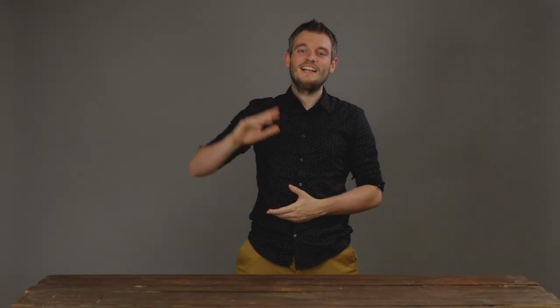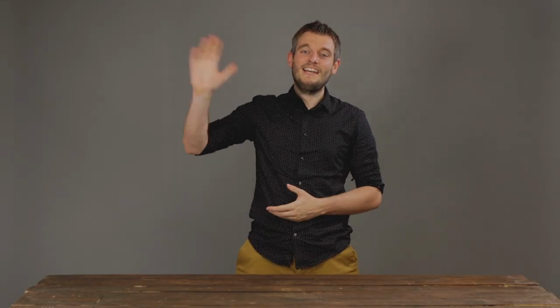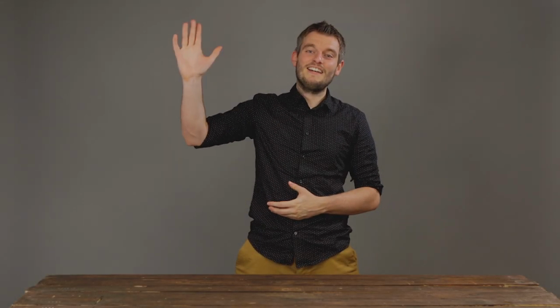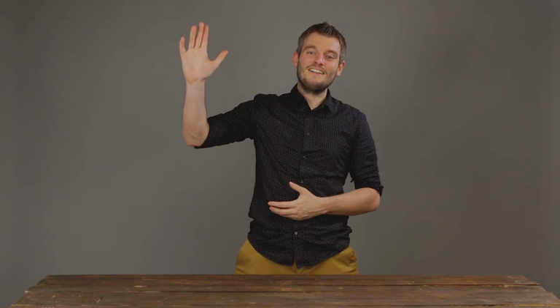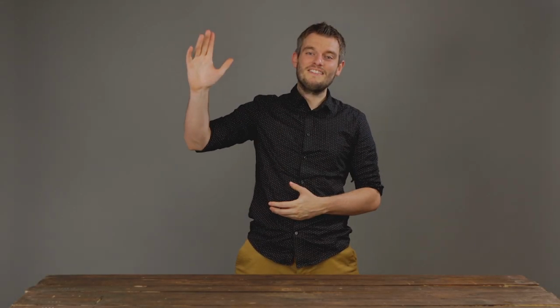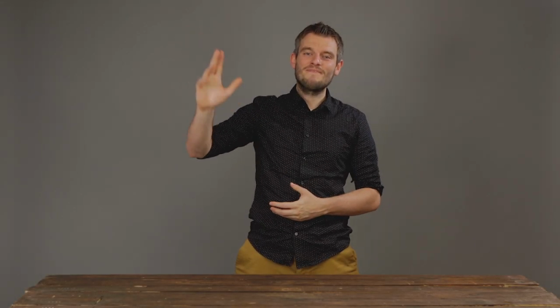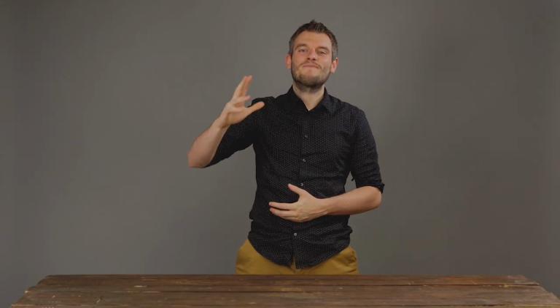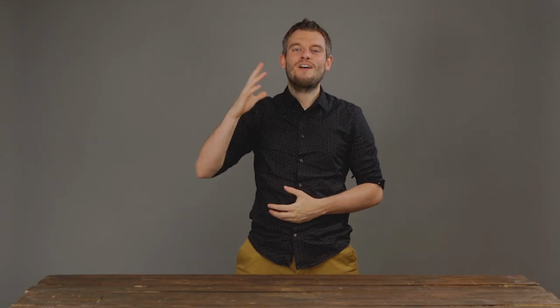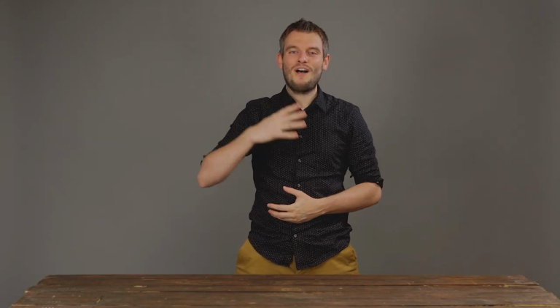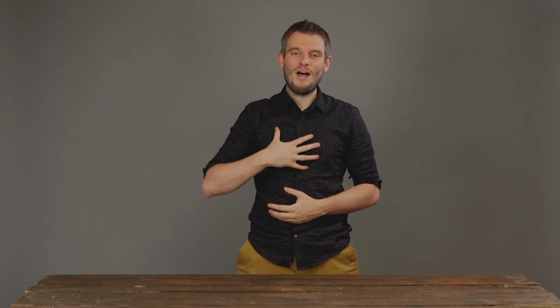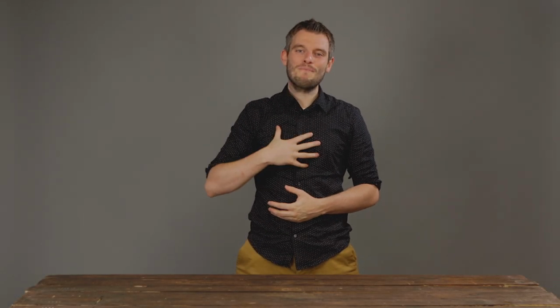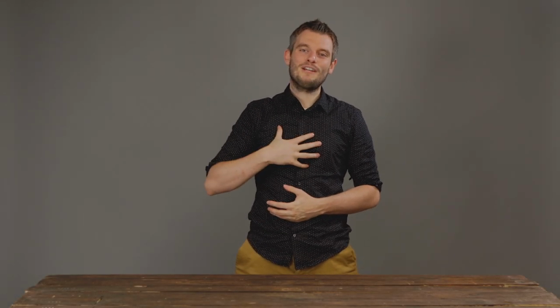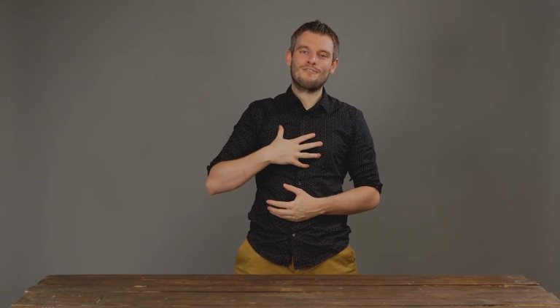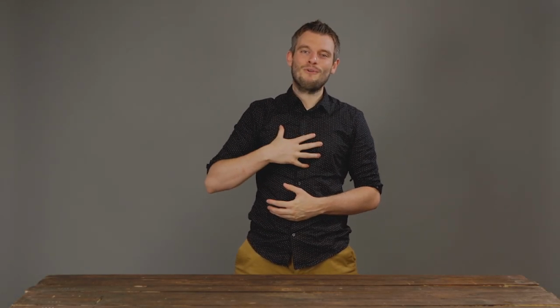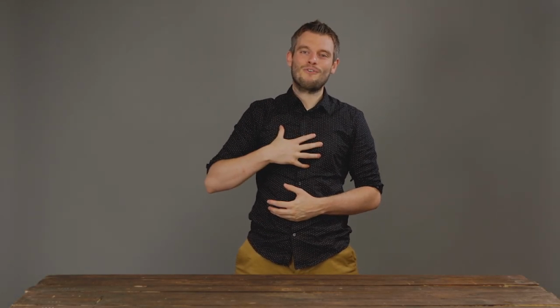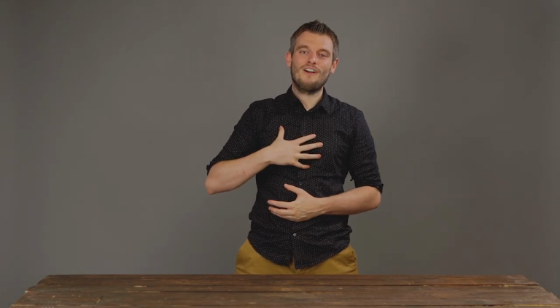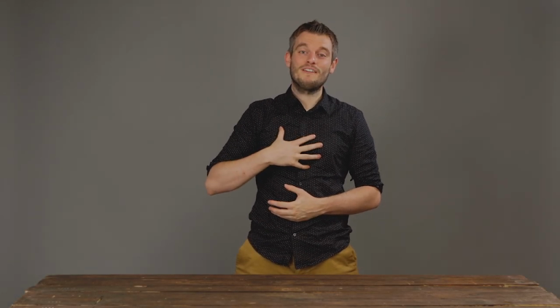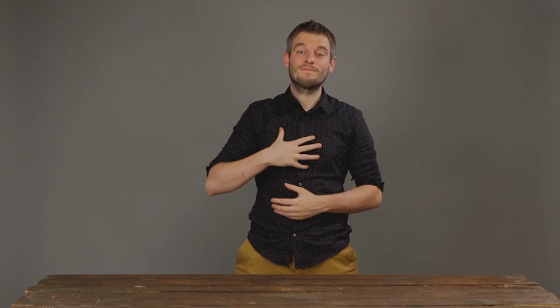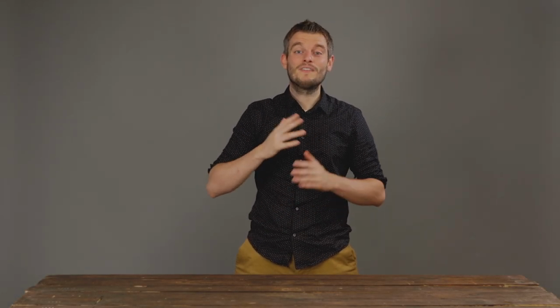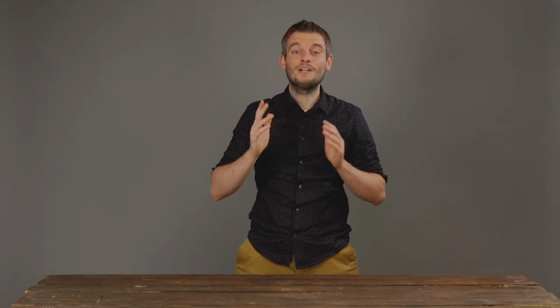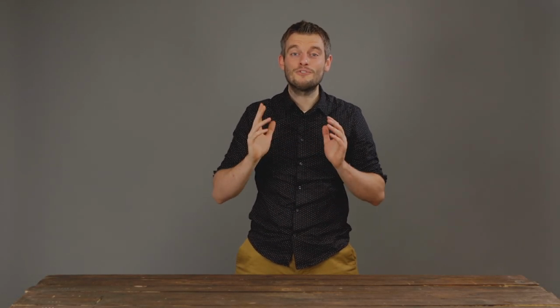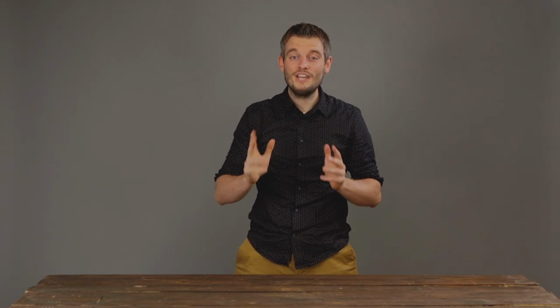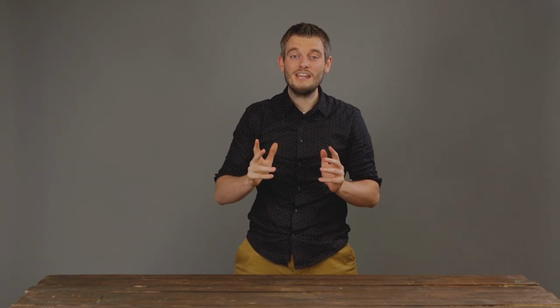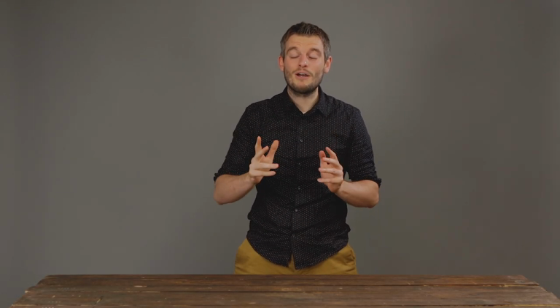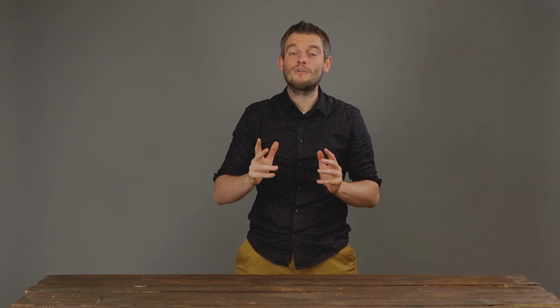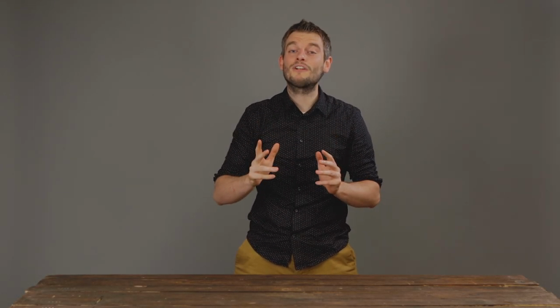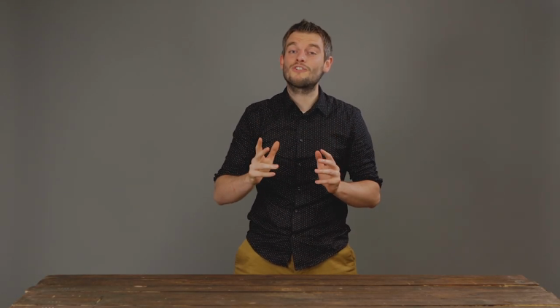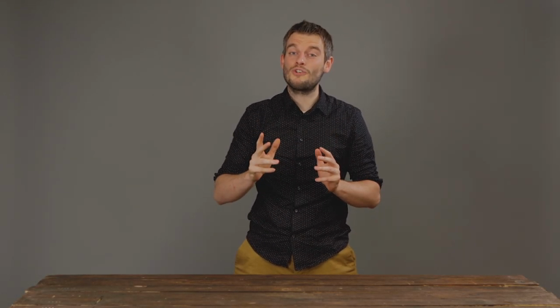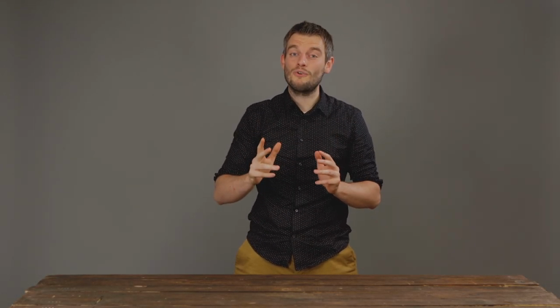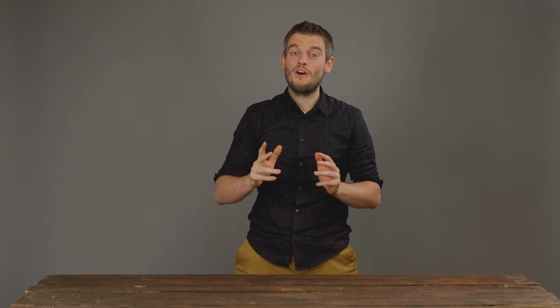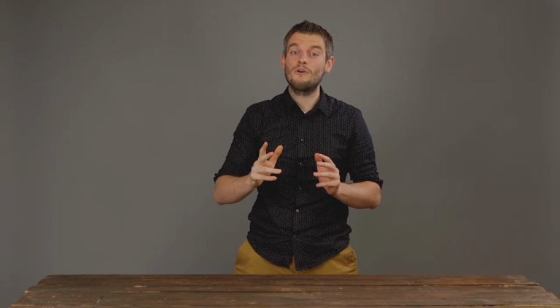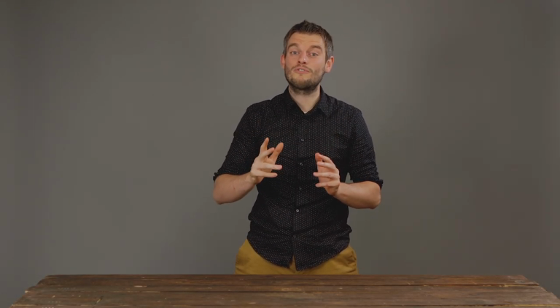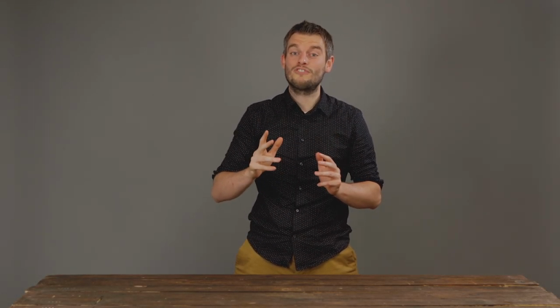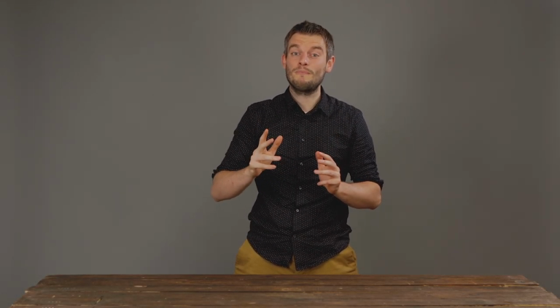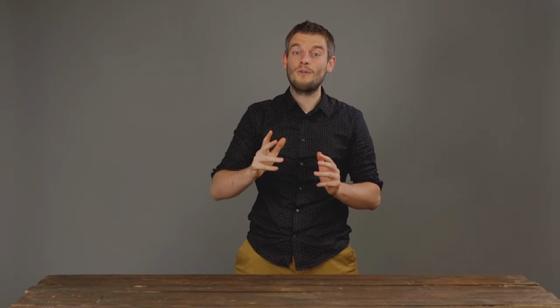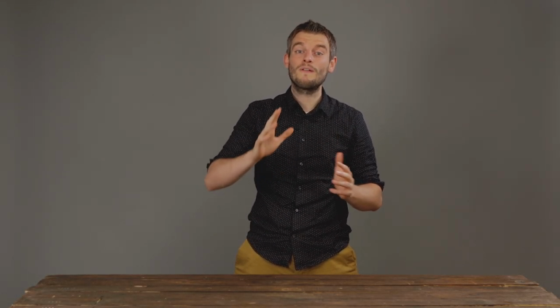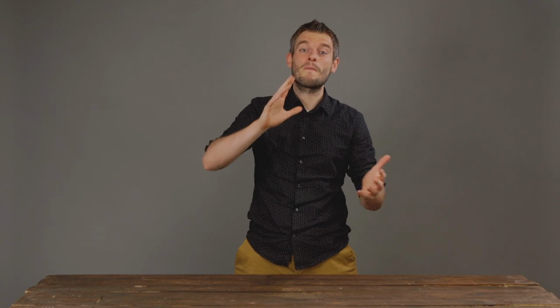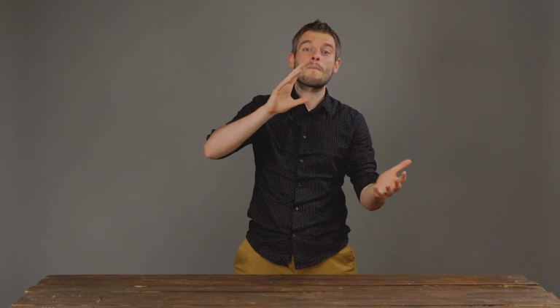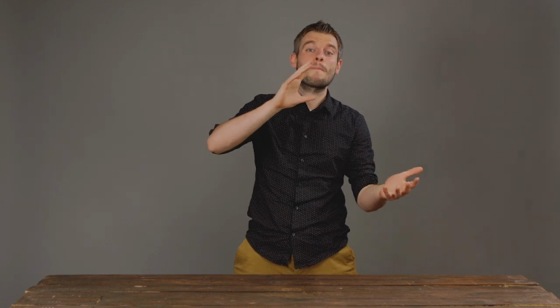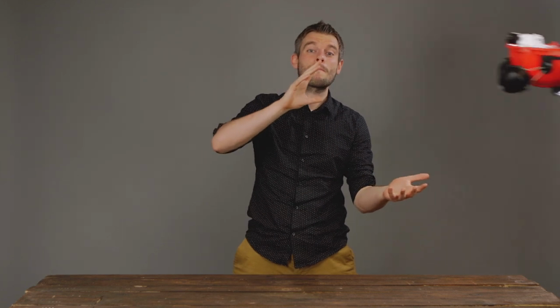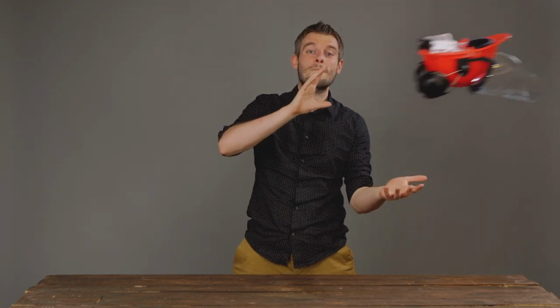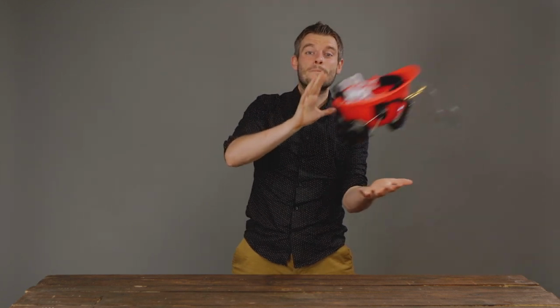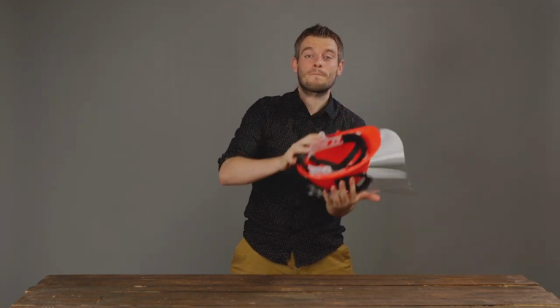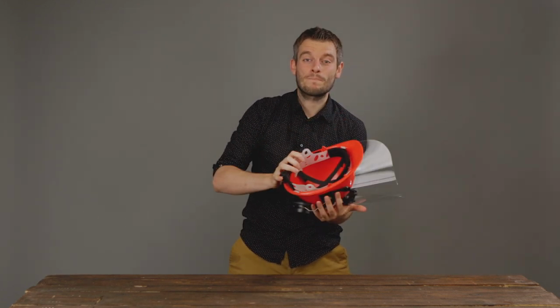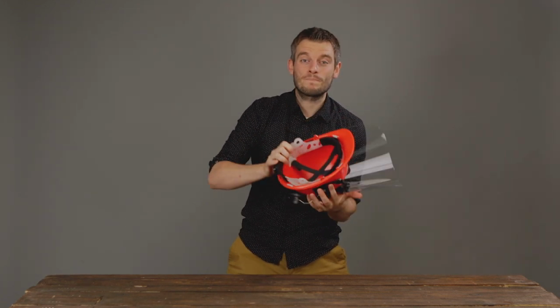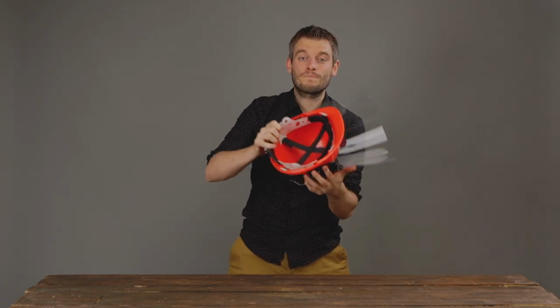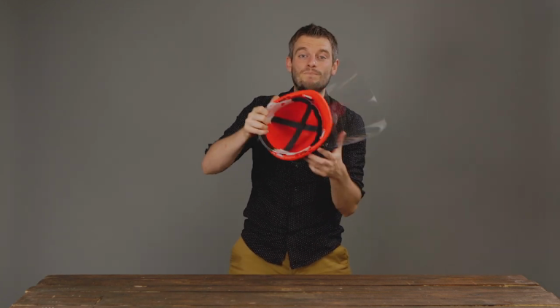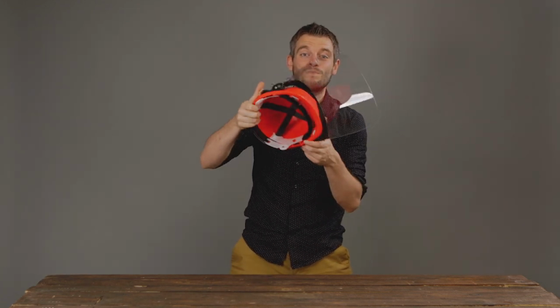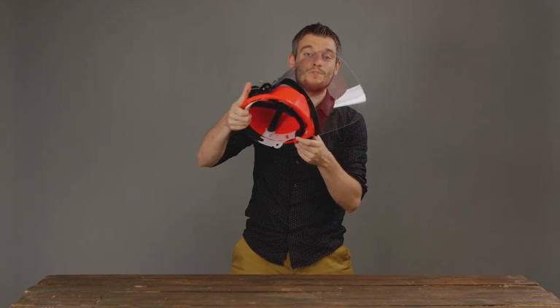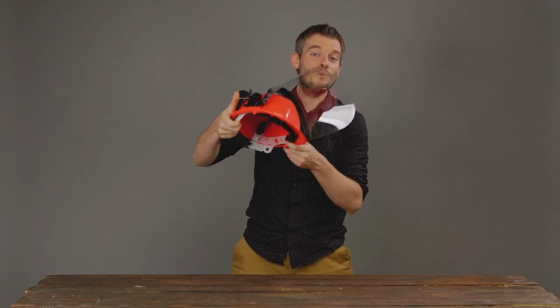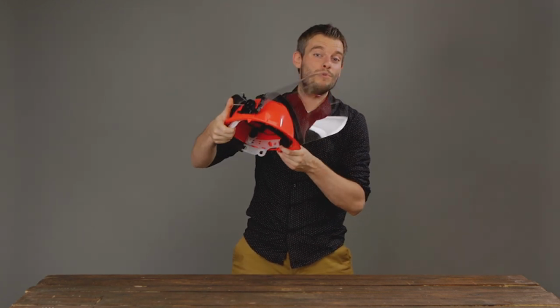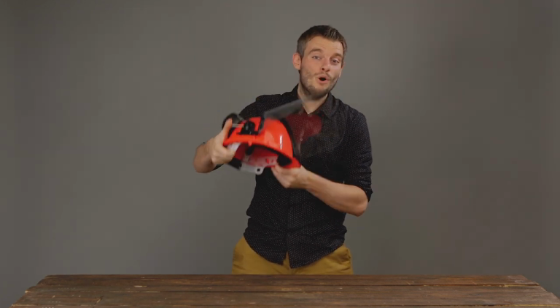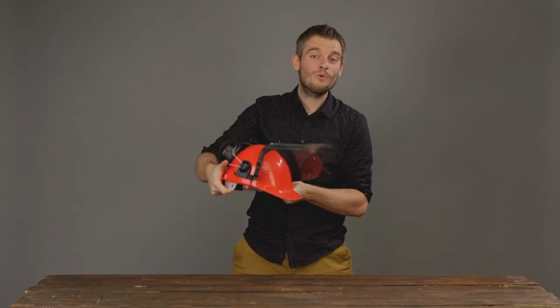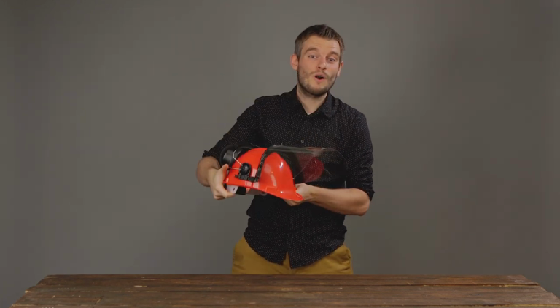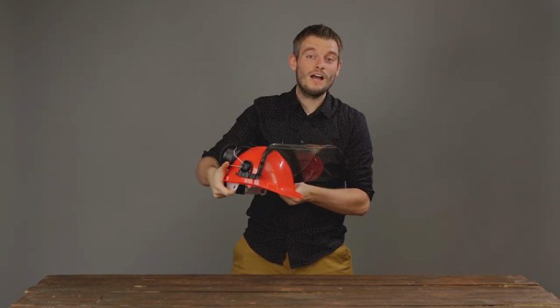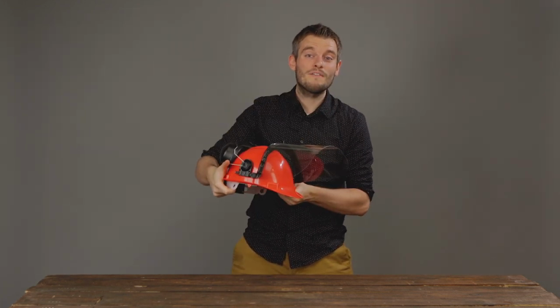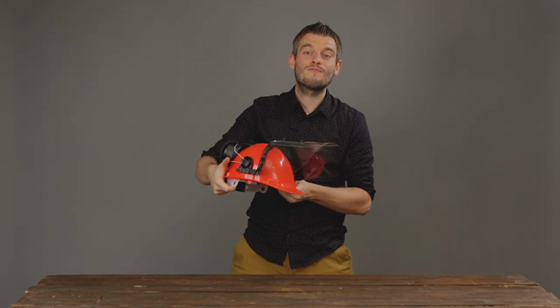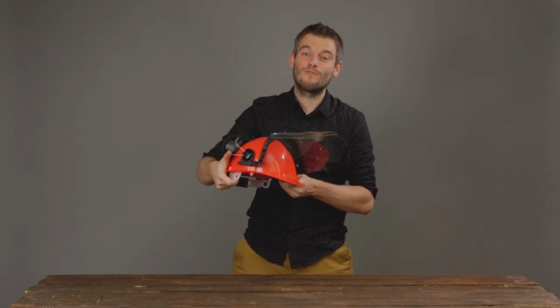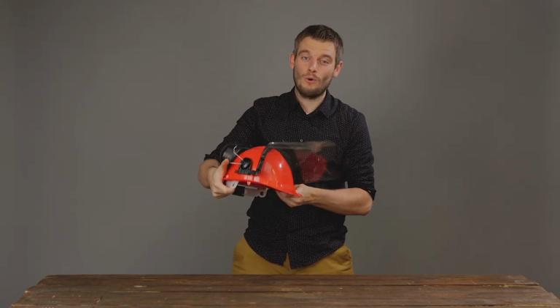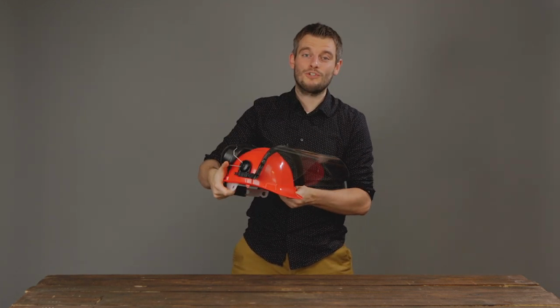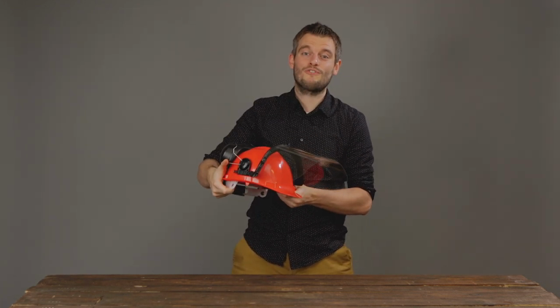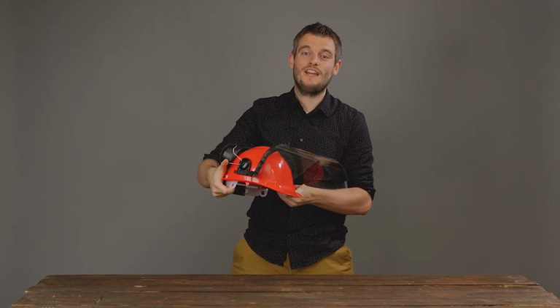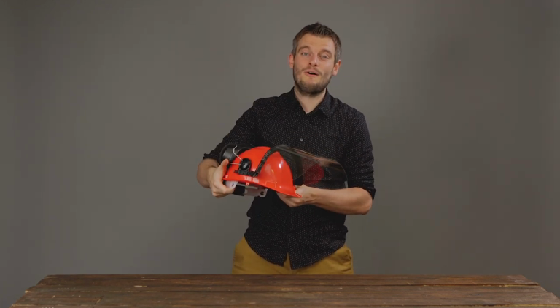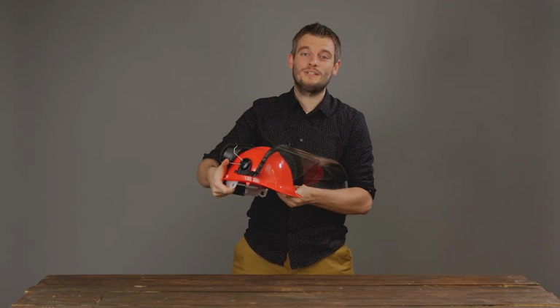Hey guys, I'm Max from NoCry and today I would like to show you how to assemble the NoCry Forestry helmet.